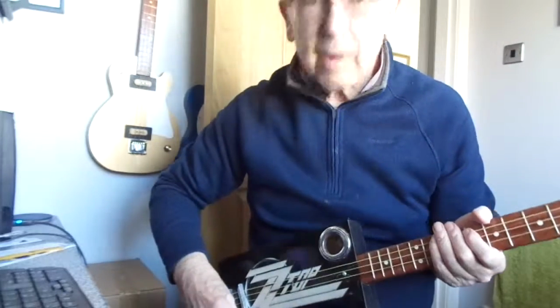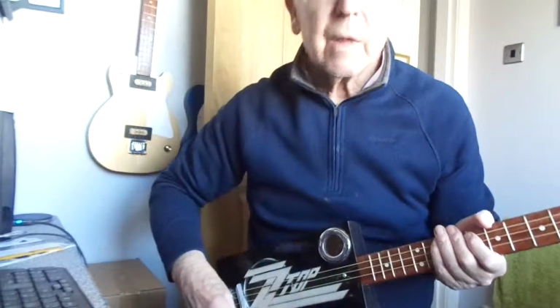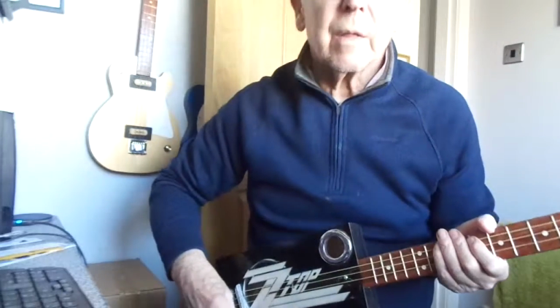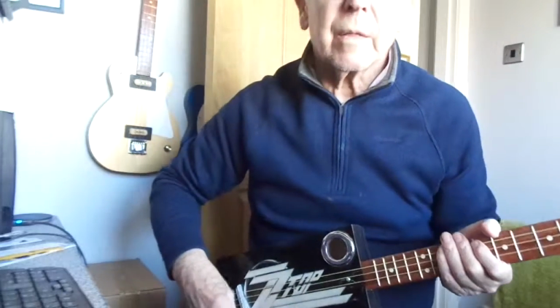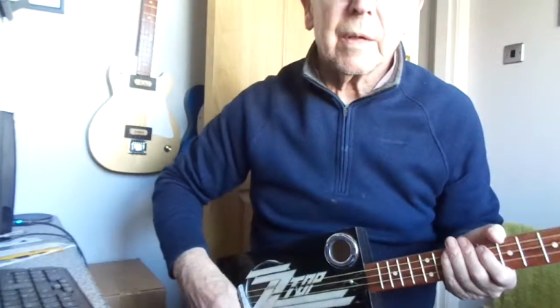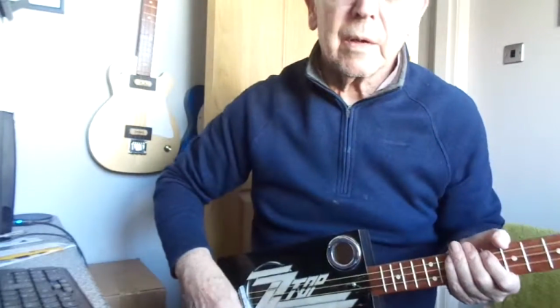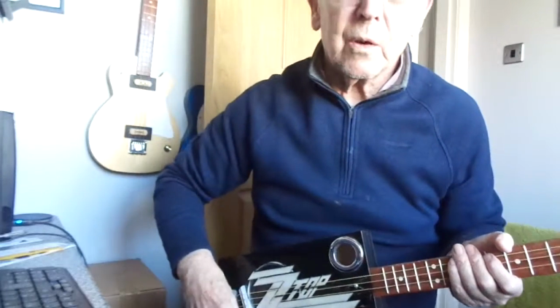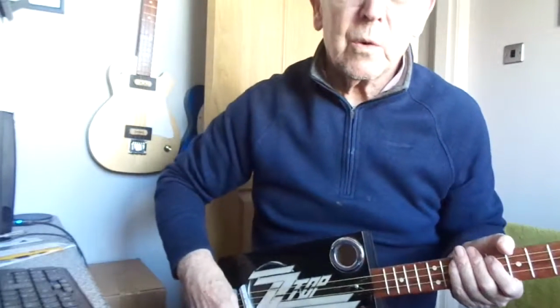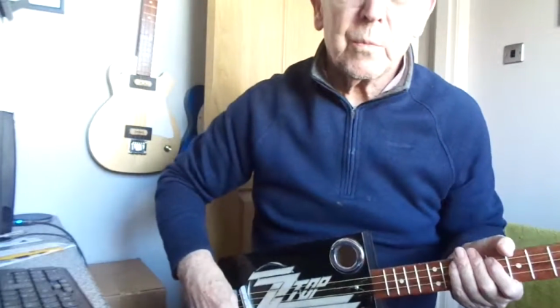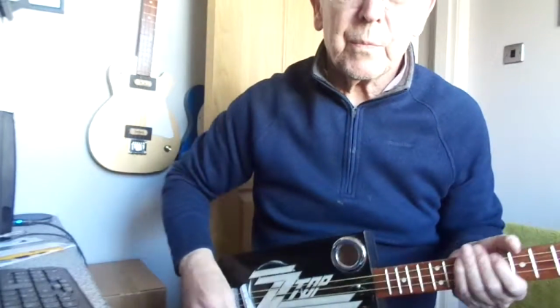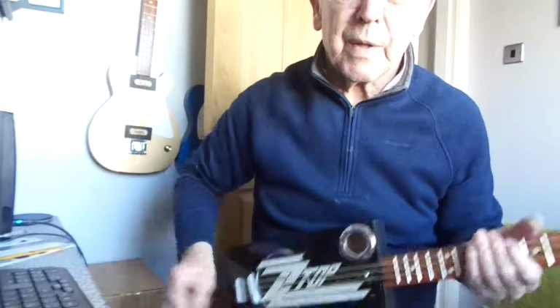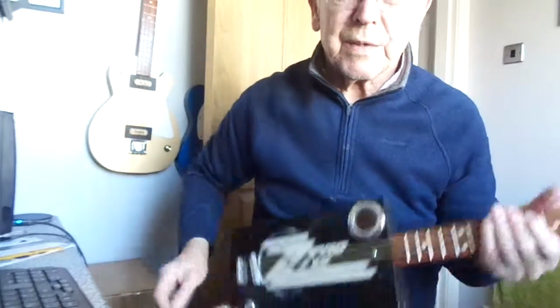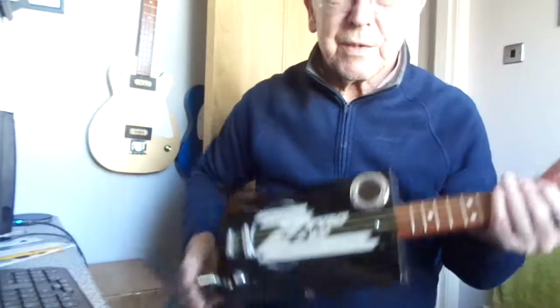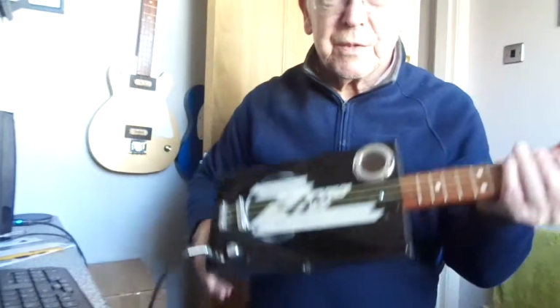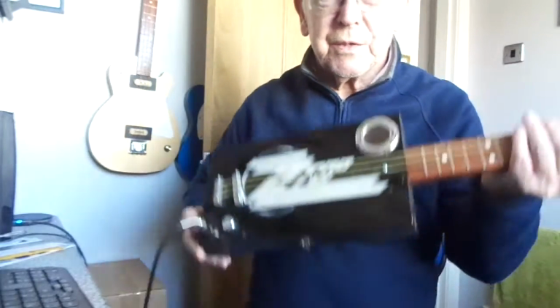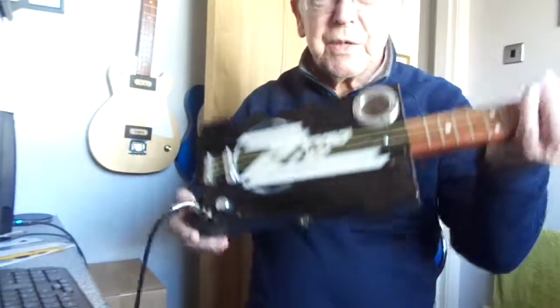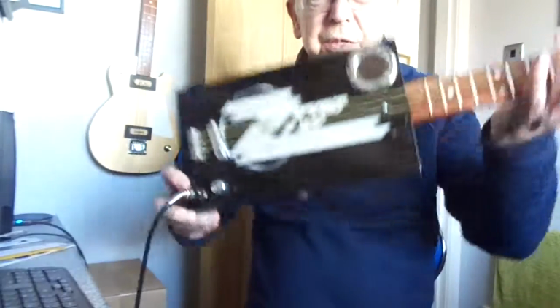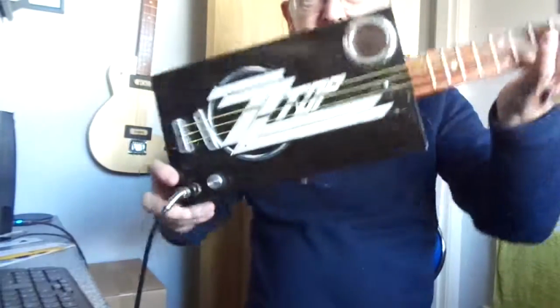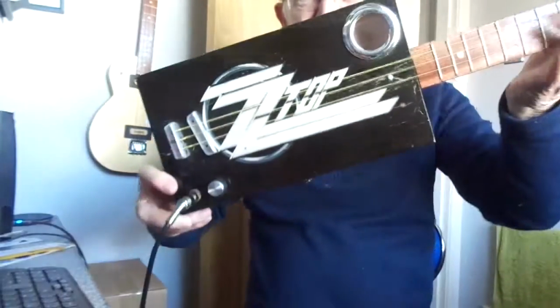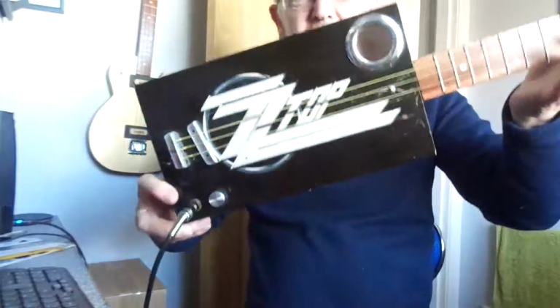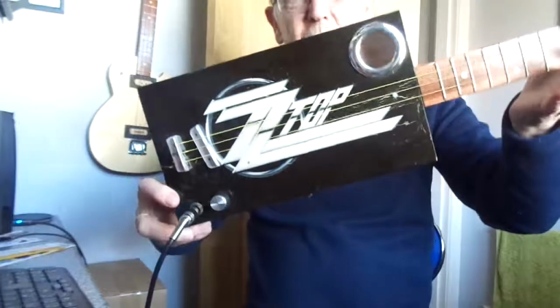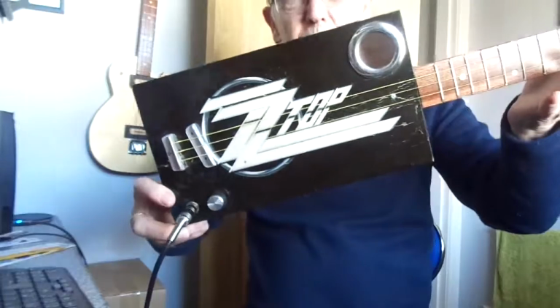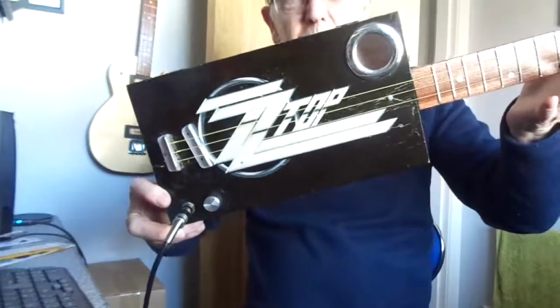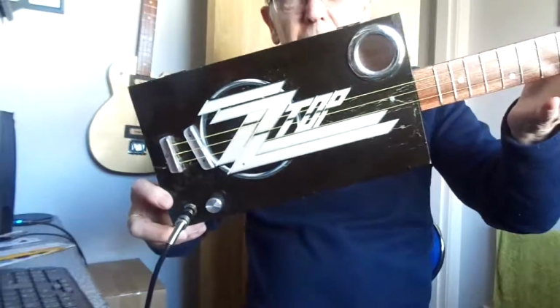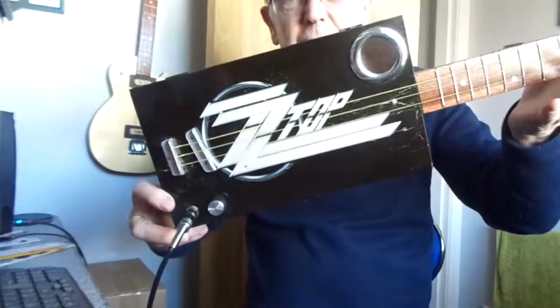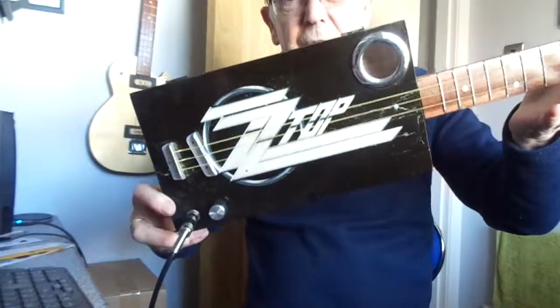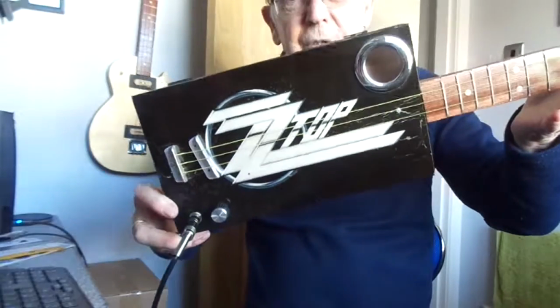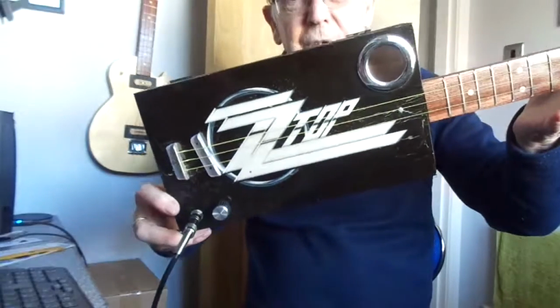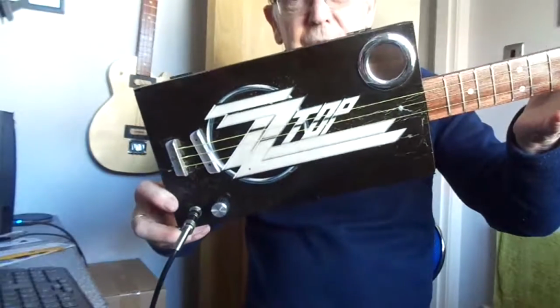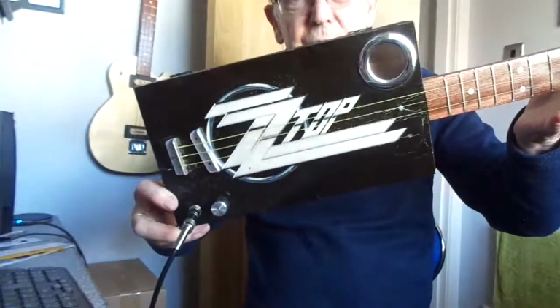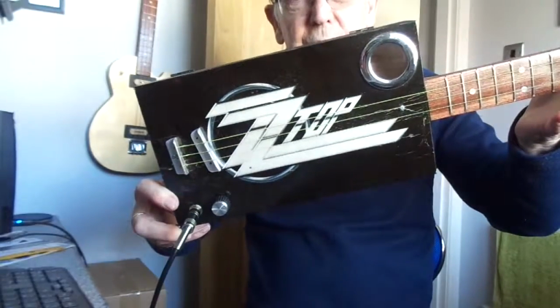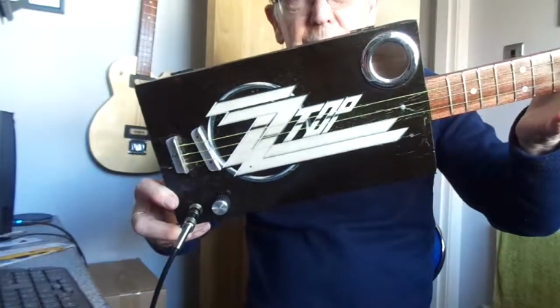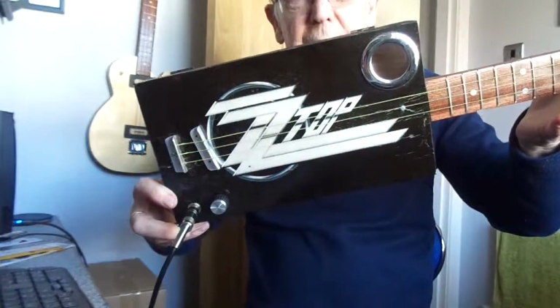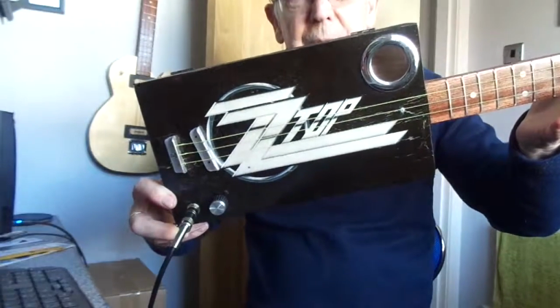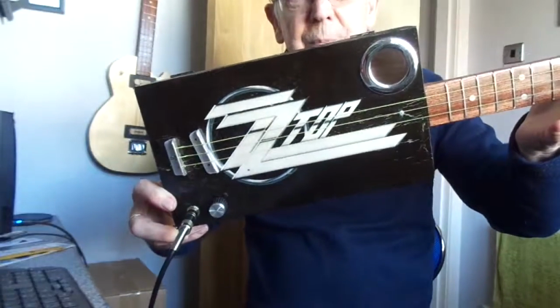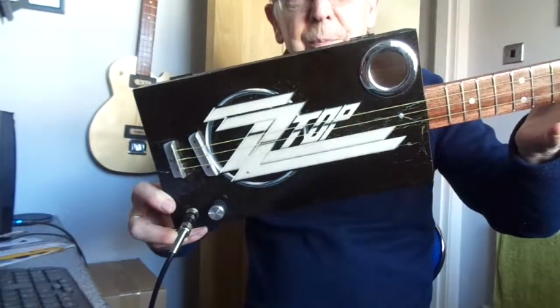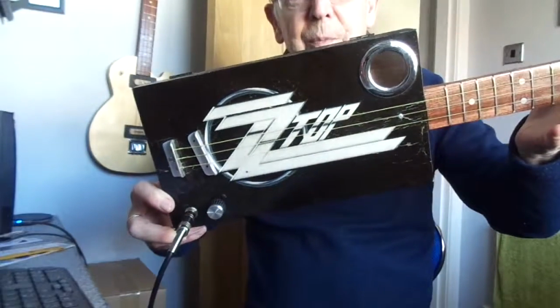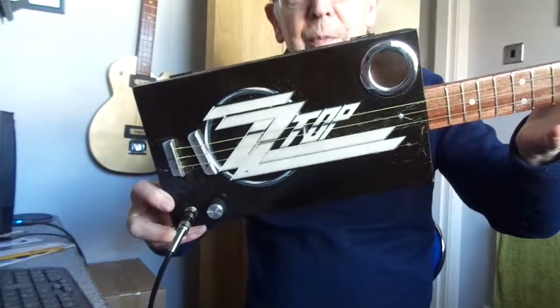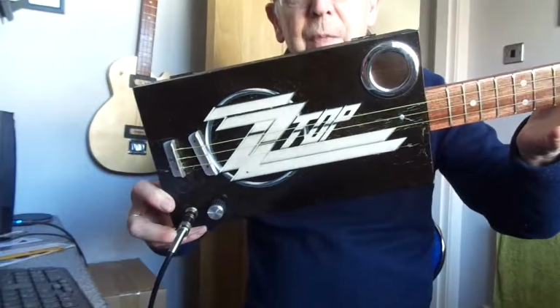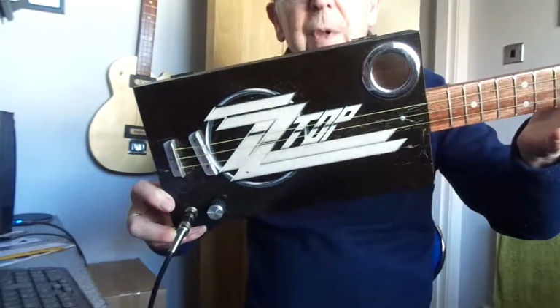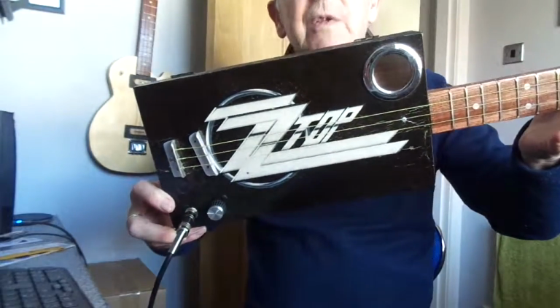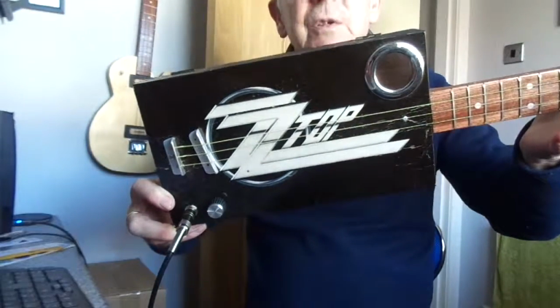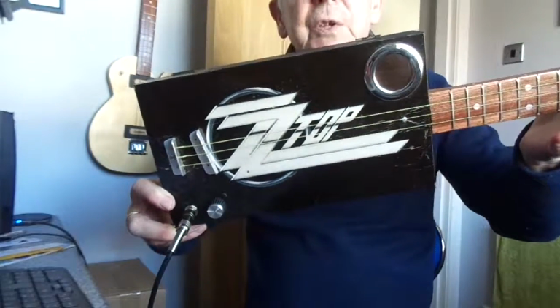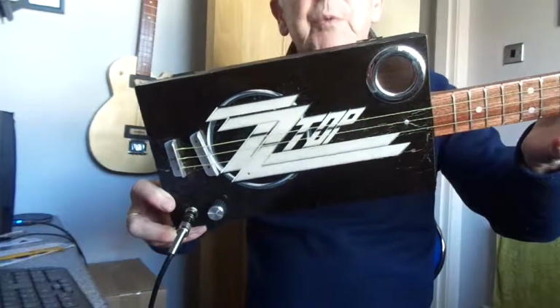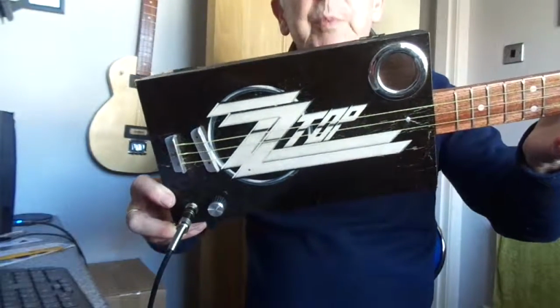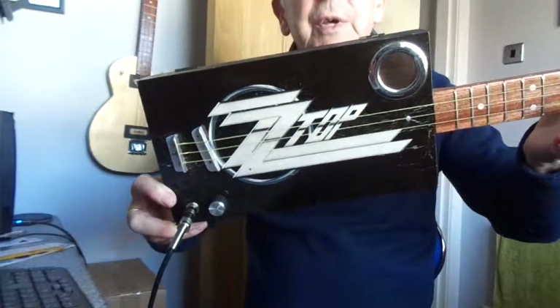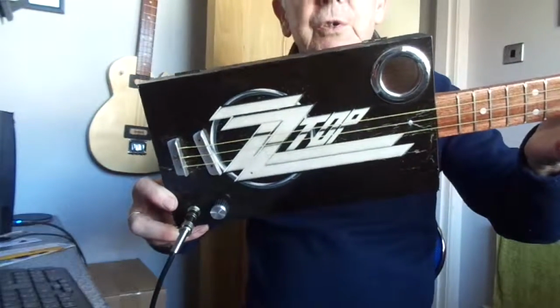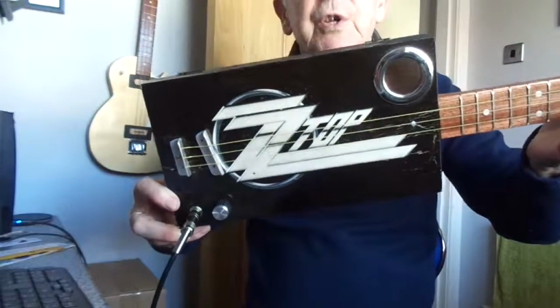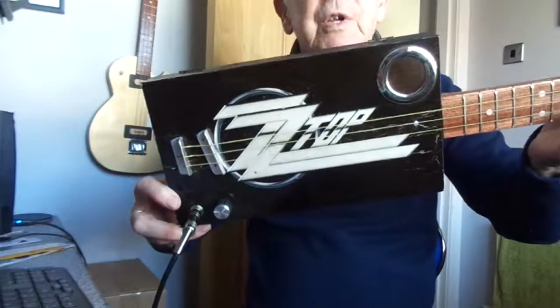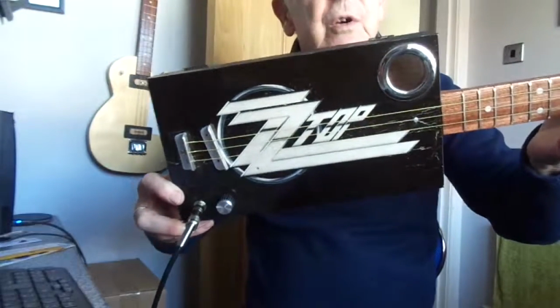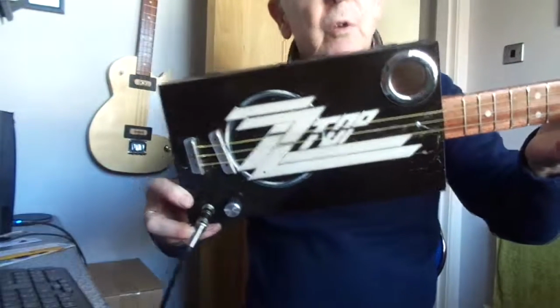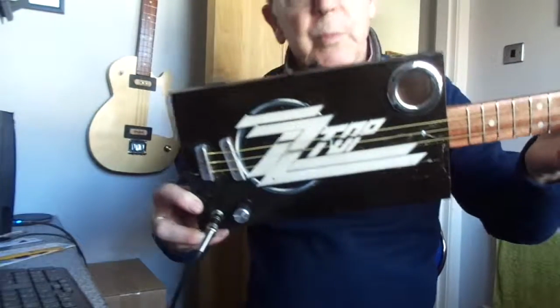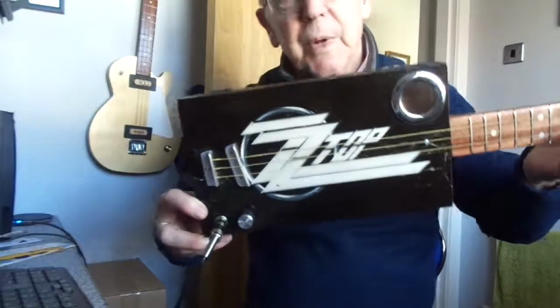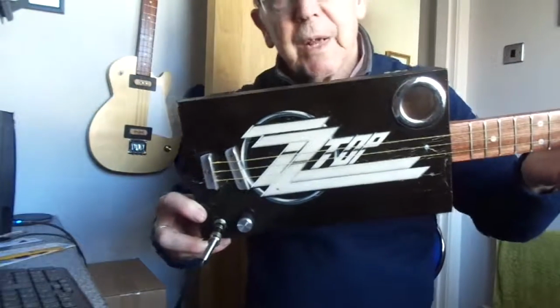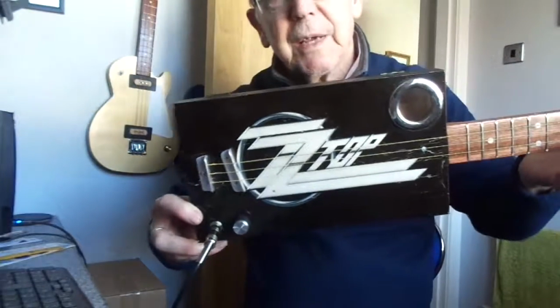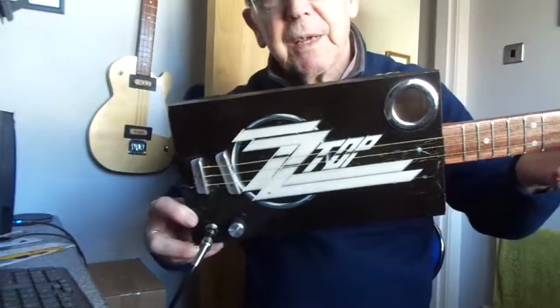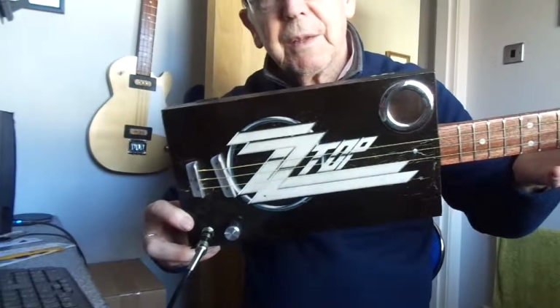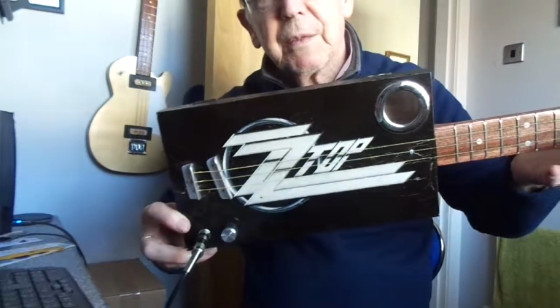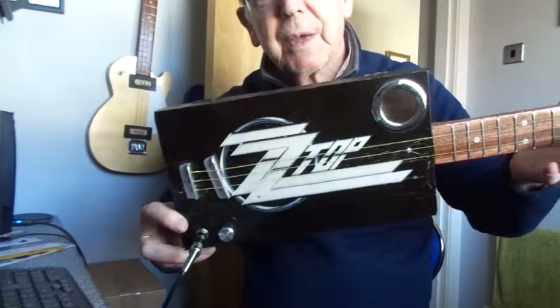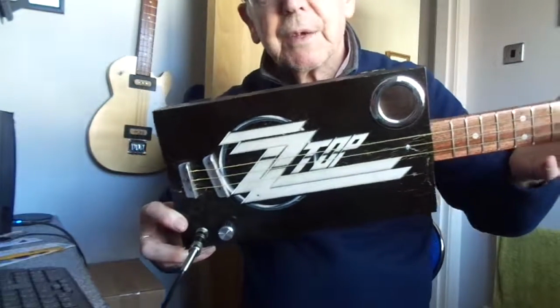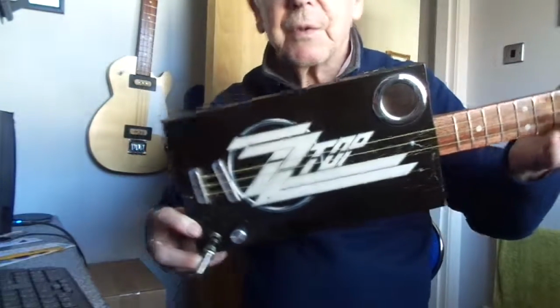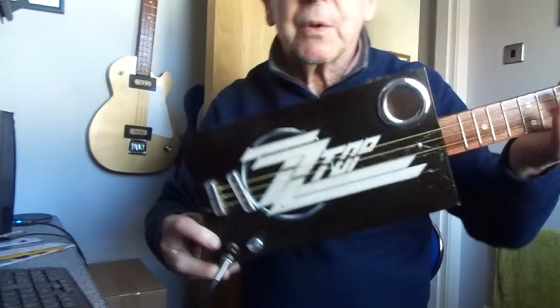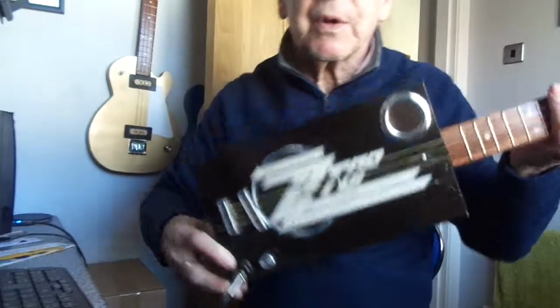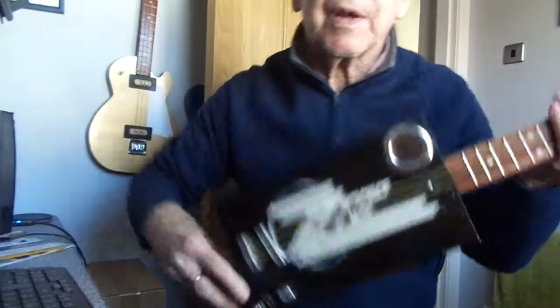There you go, that's the ZZ Top CBG. Hope you like it, thanks for looking.